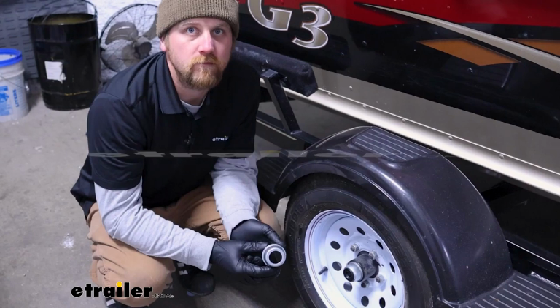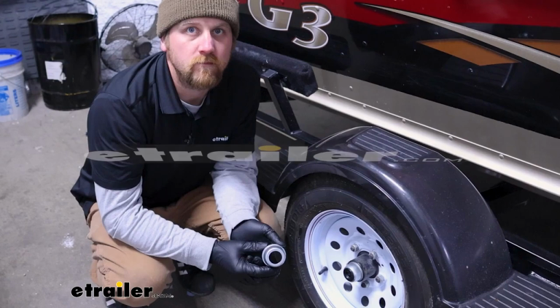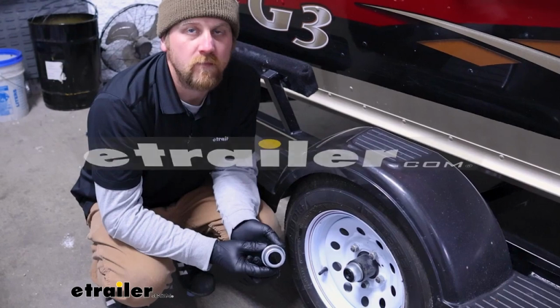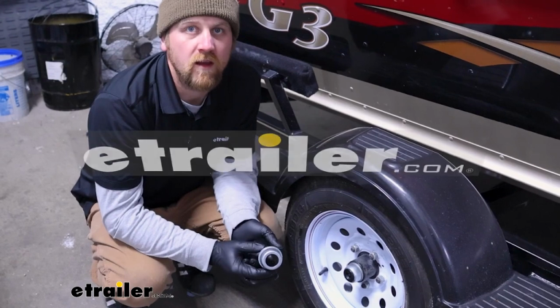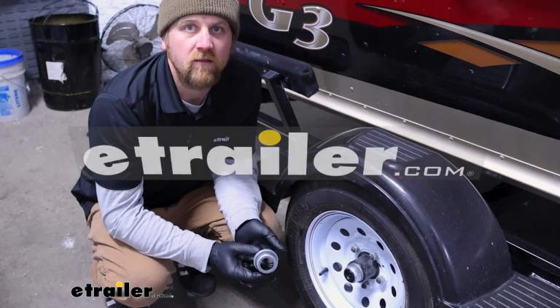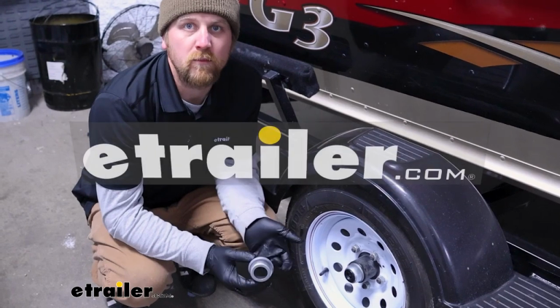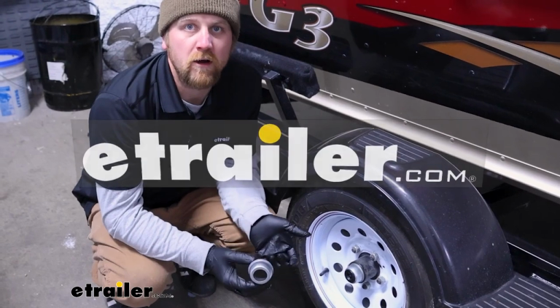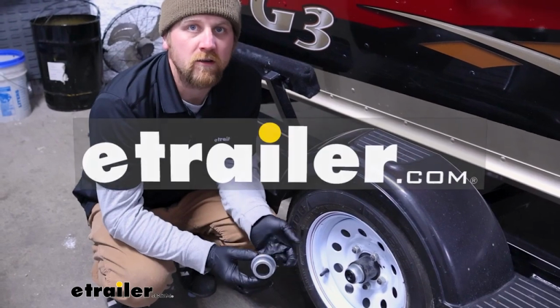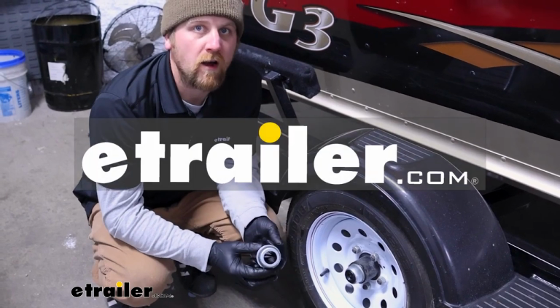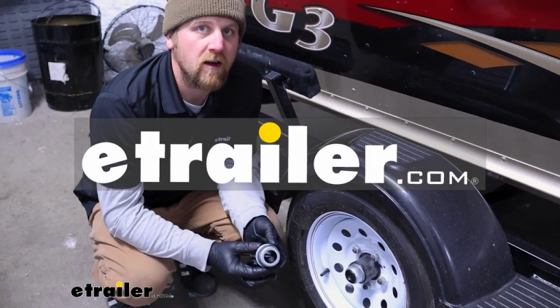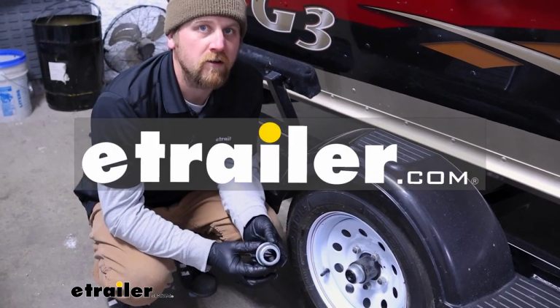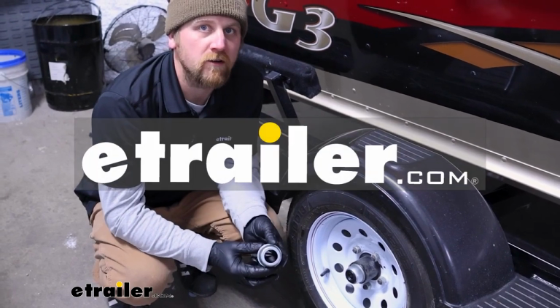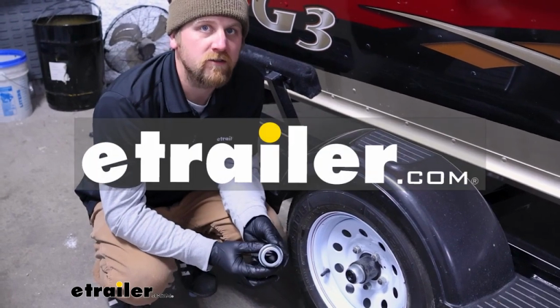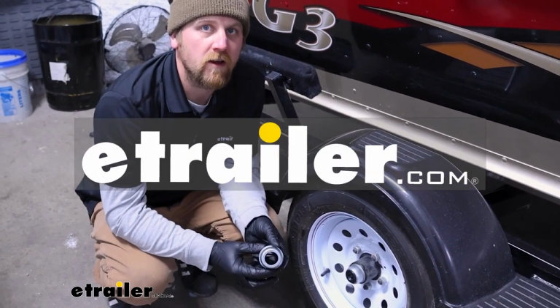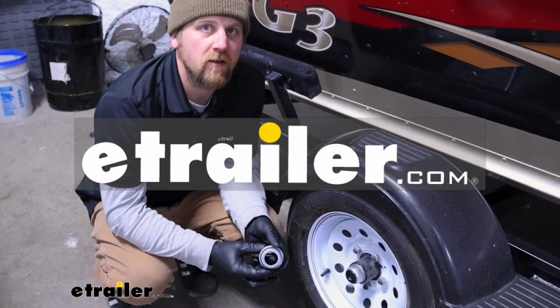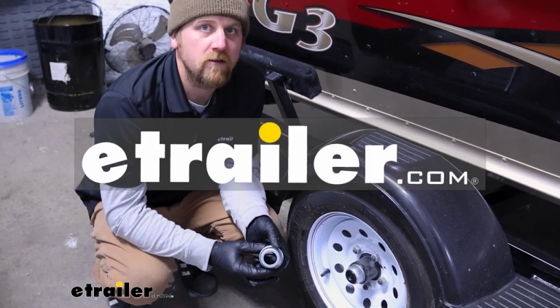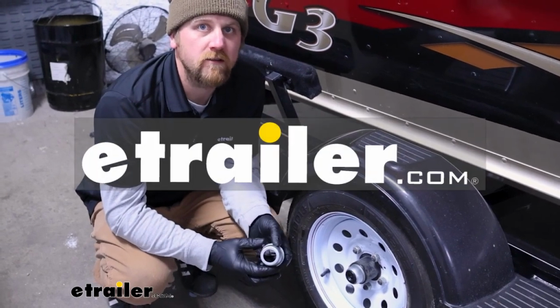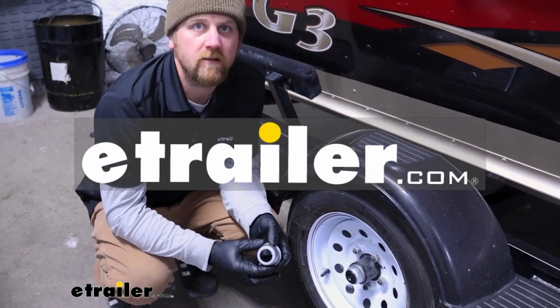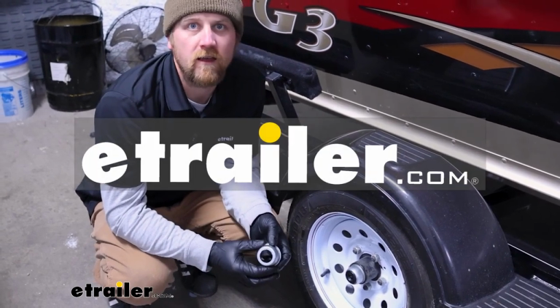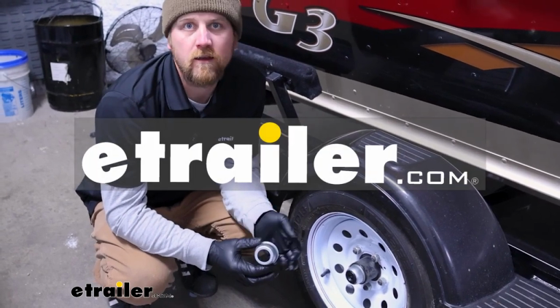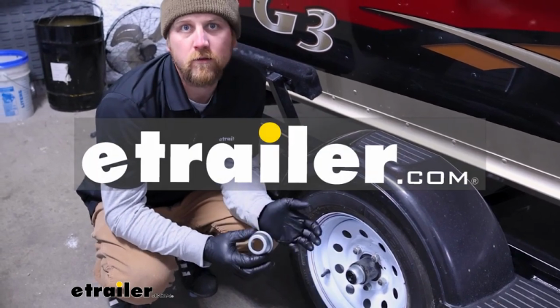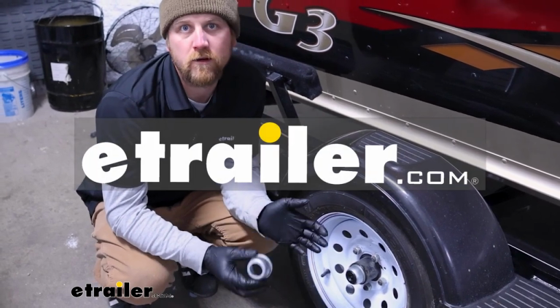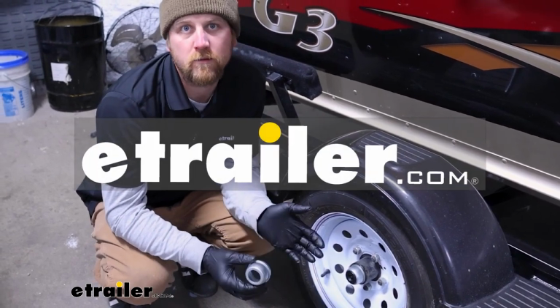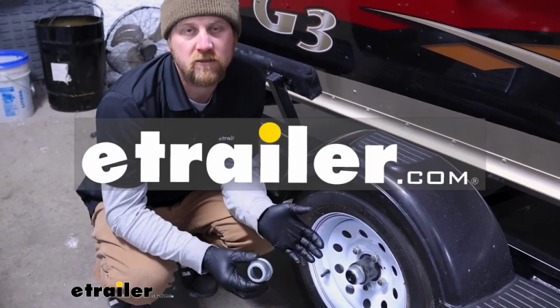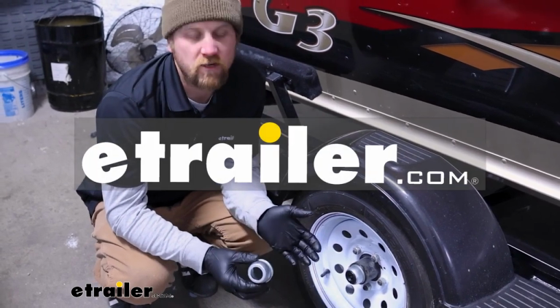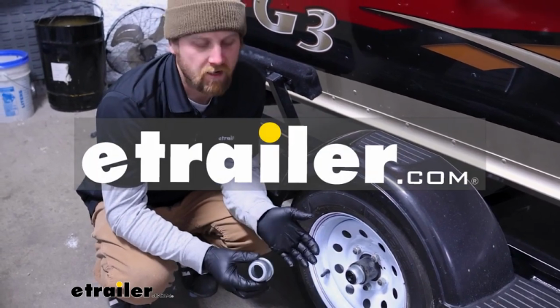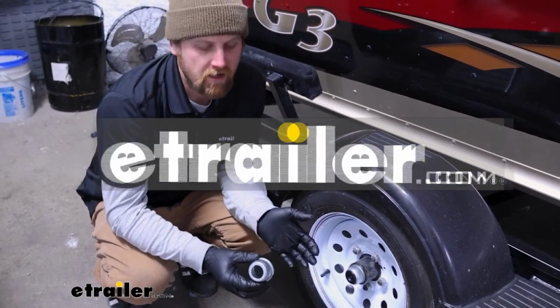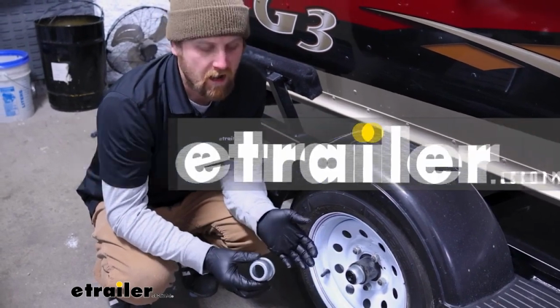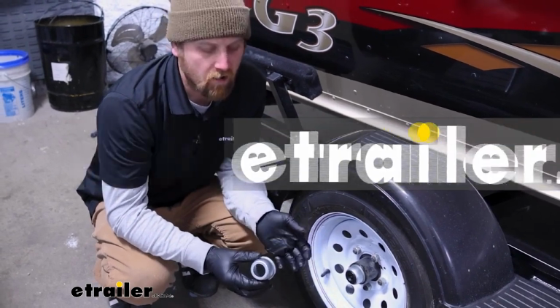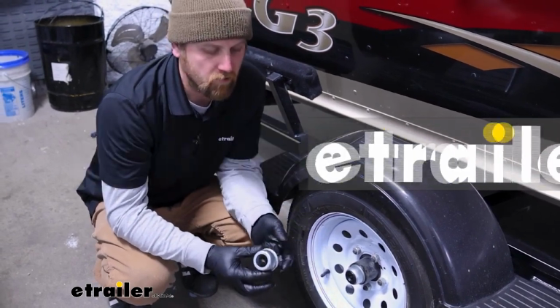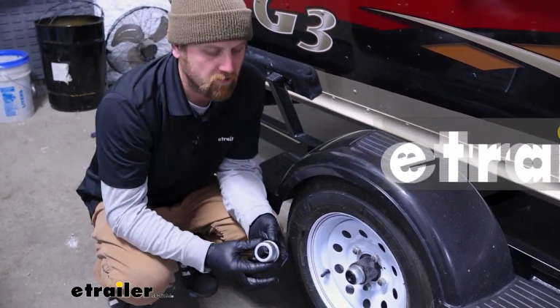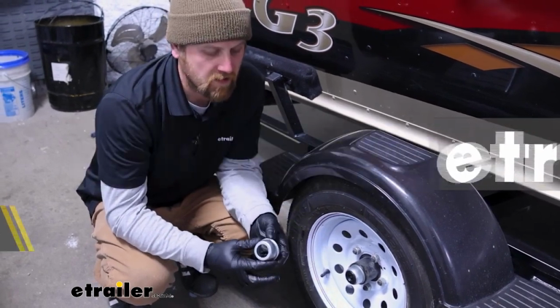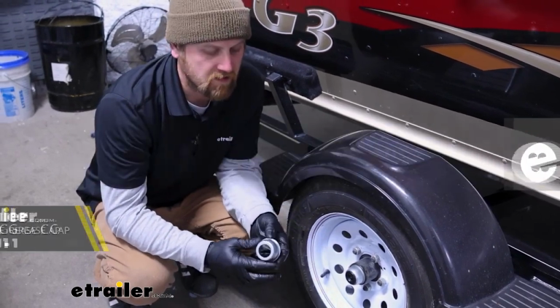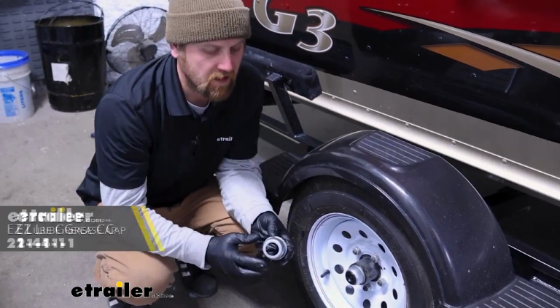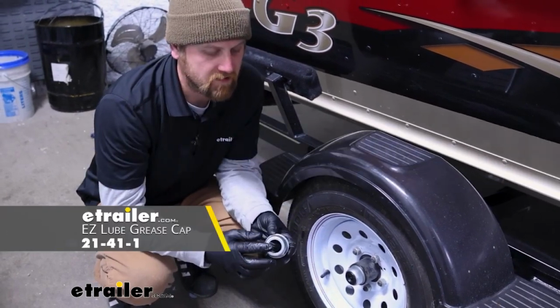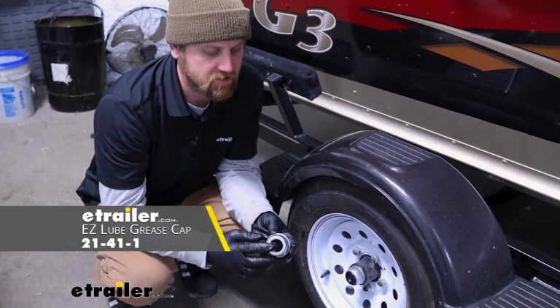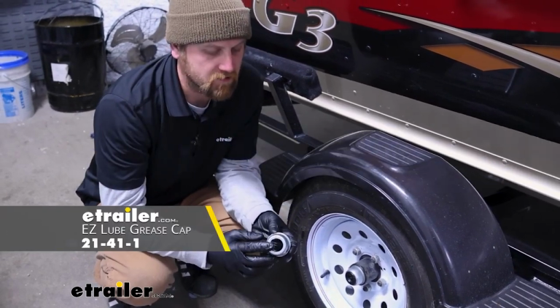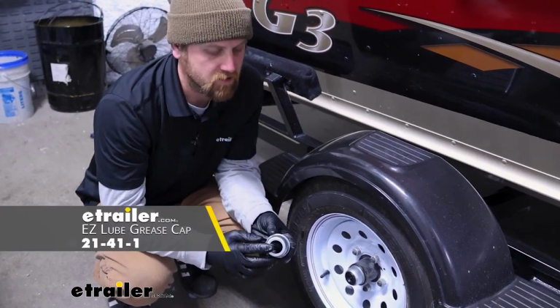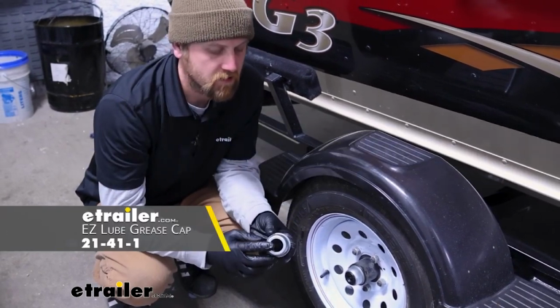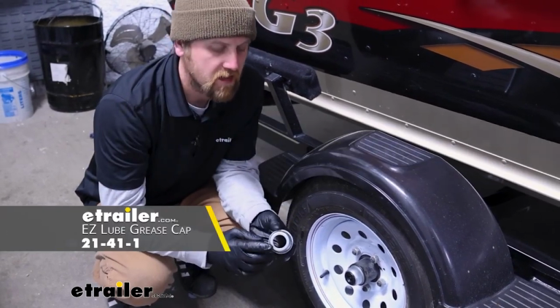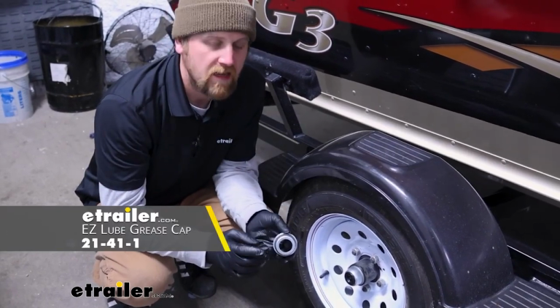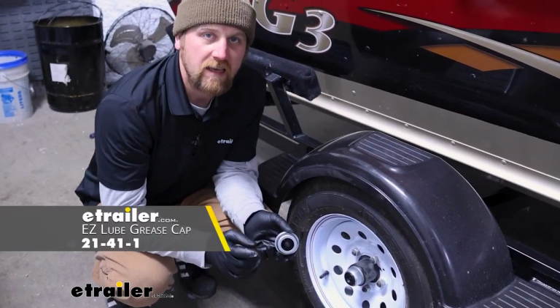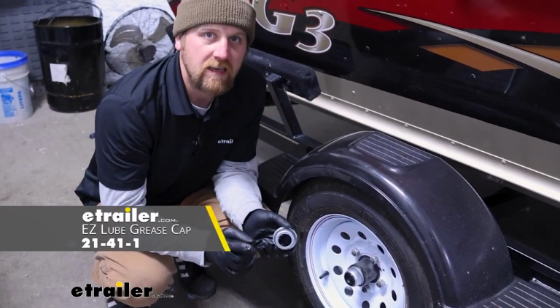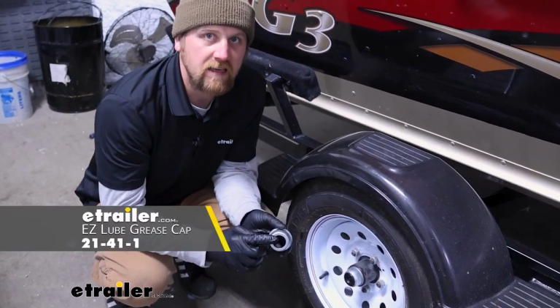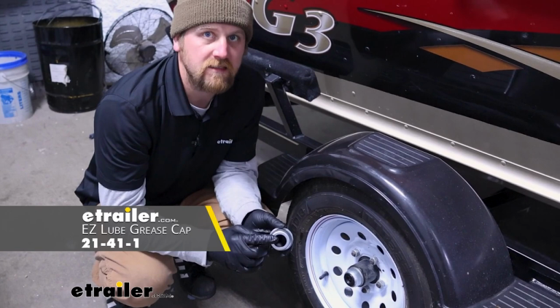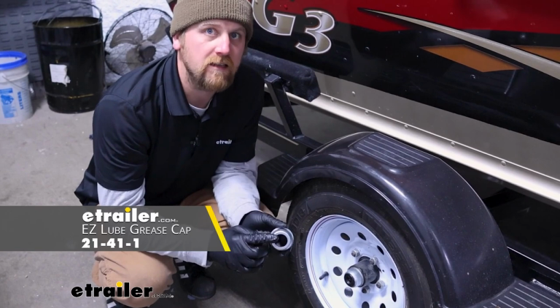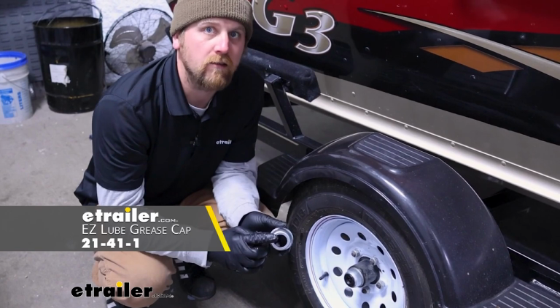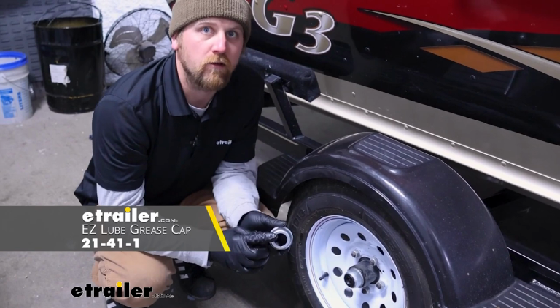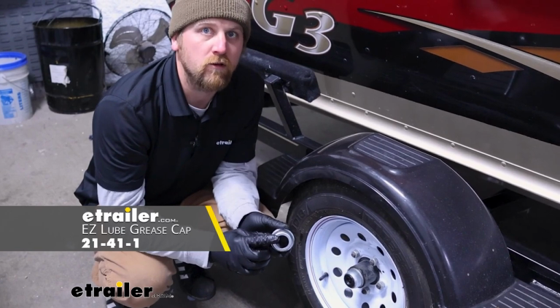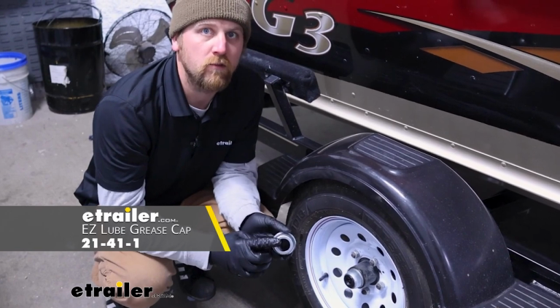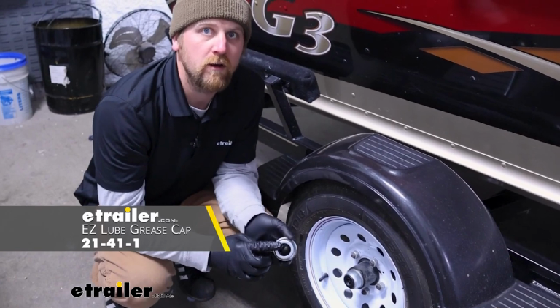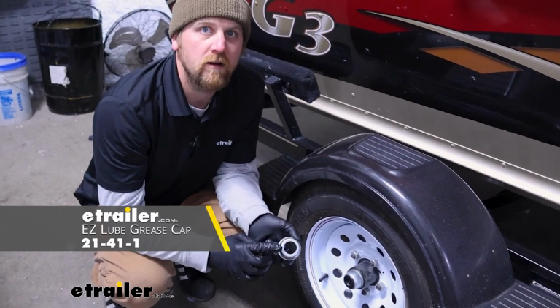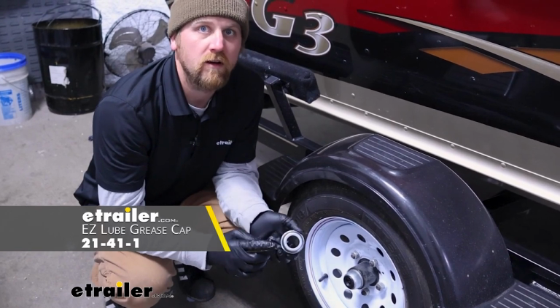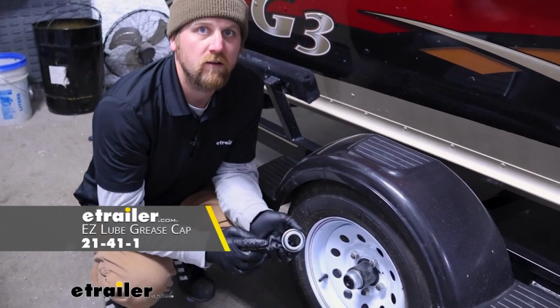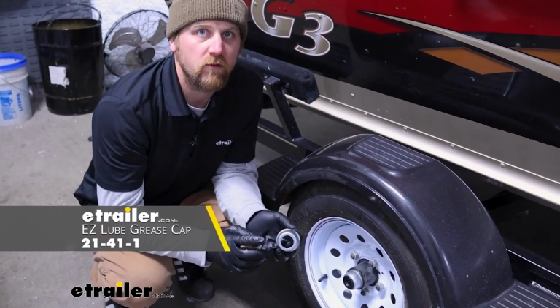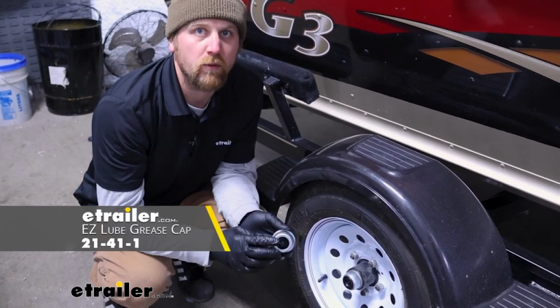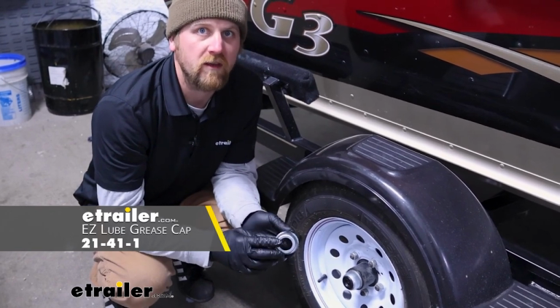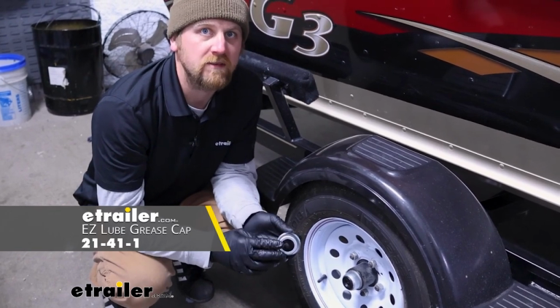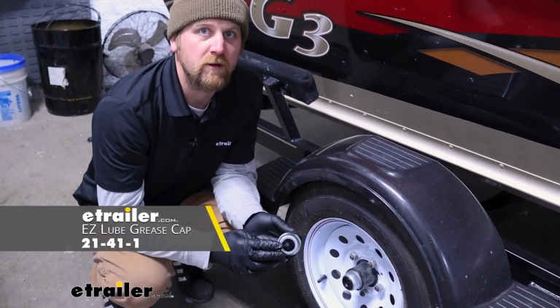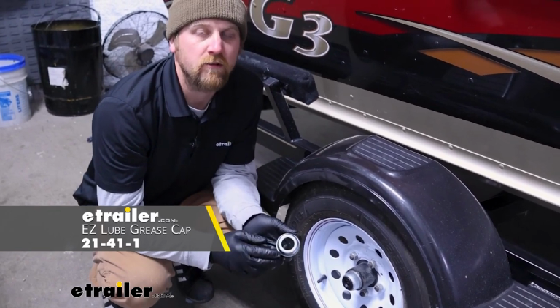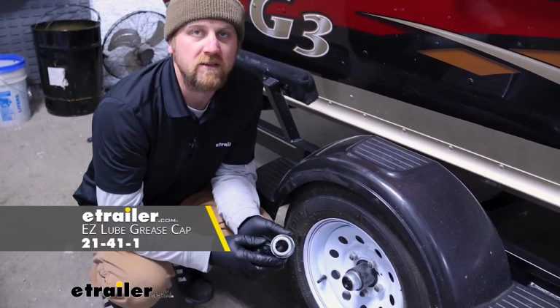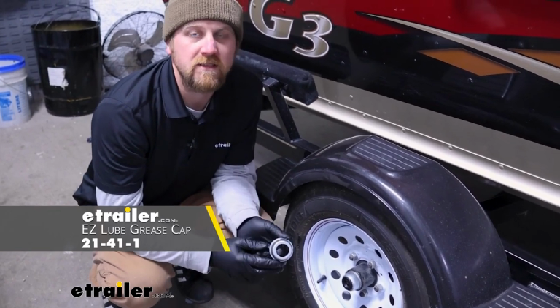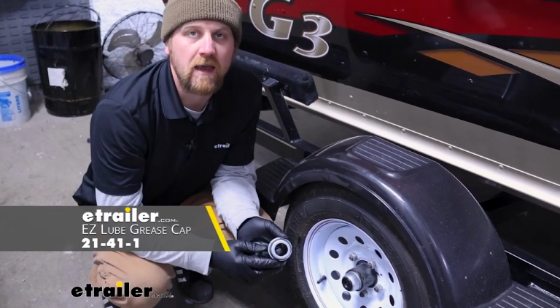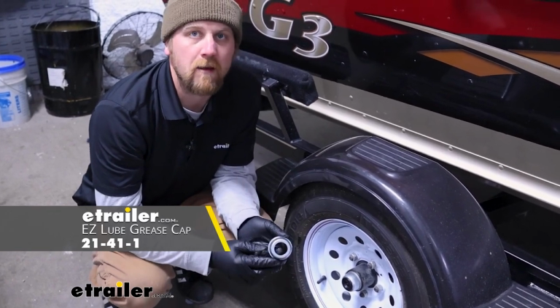Hey everybody, Ryan here at E-Trailer. Today we're going to be checking out the Dexter Easy Lube Replacement Grease Cap.